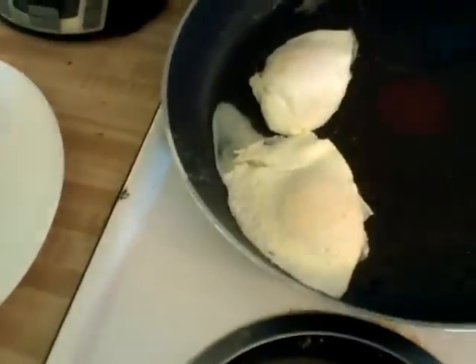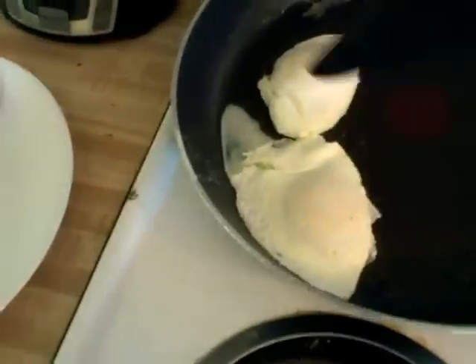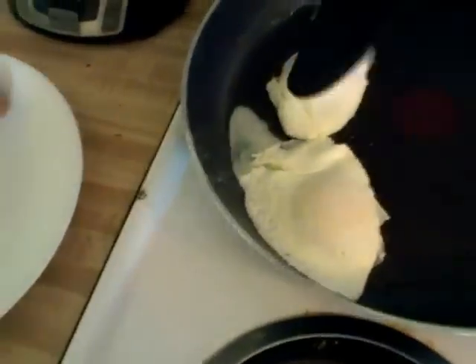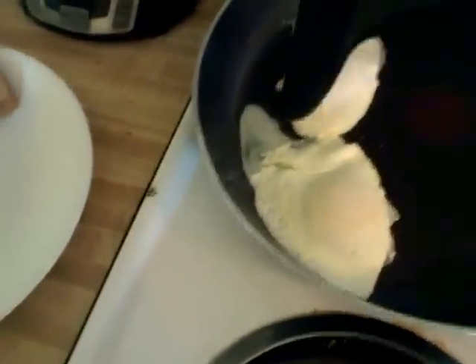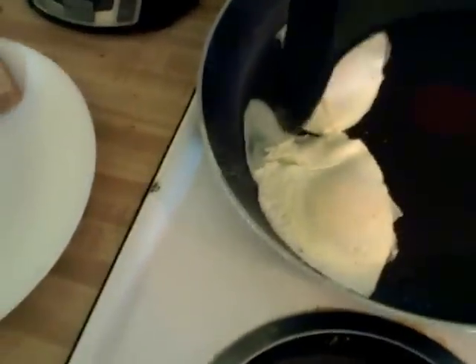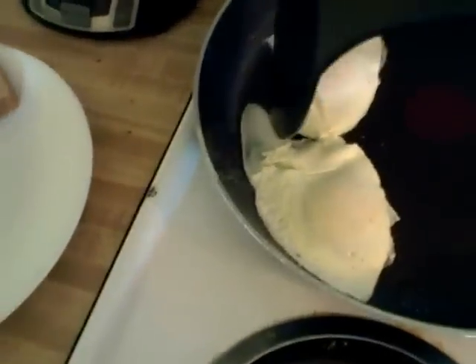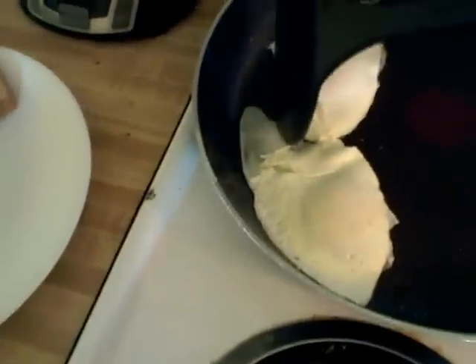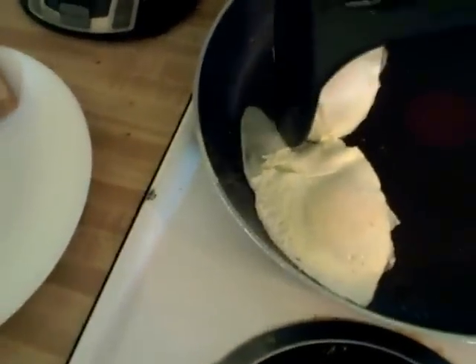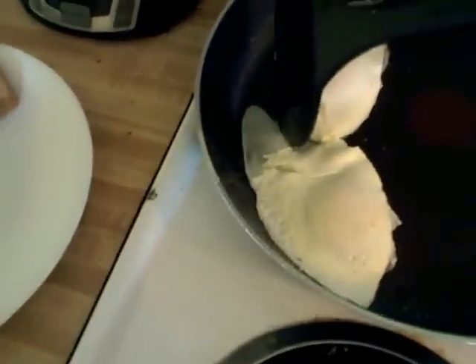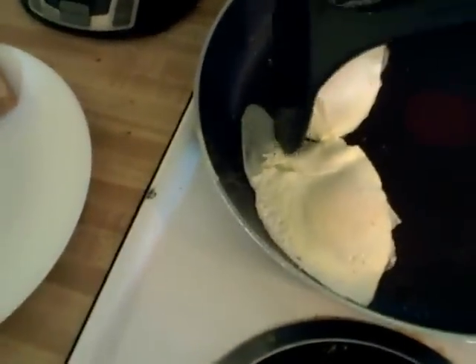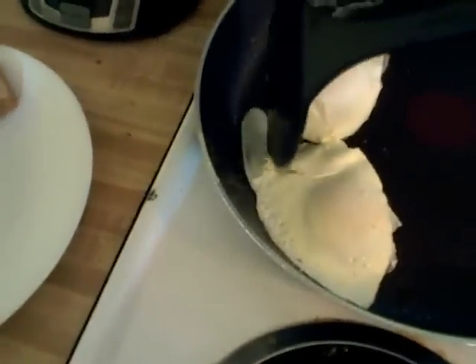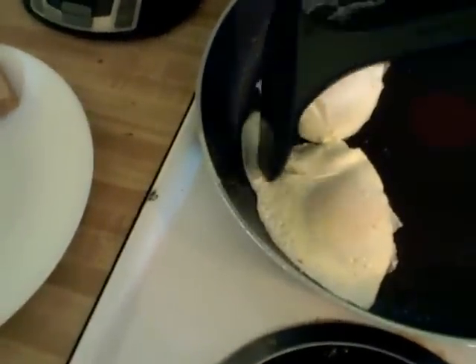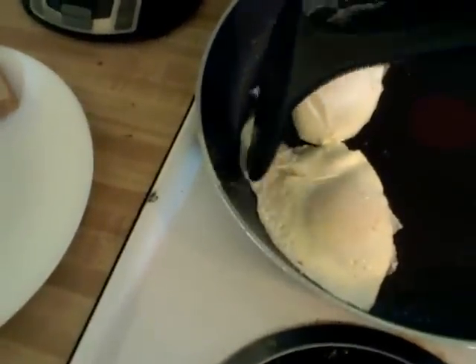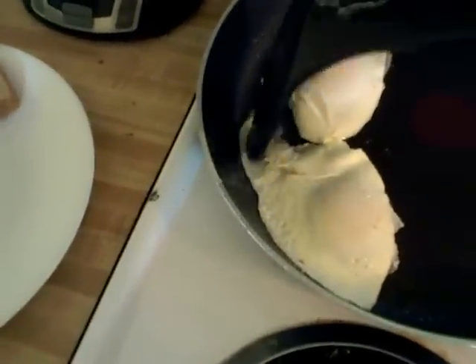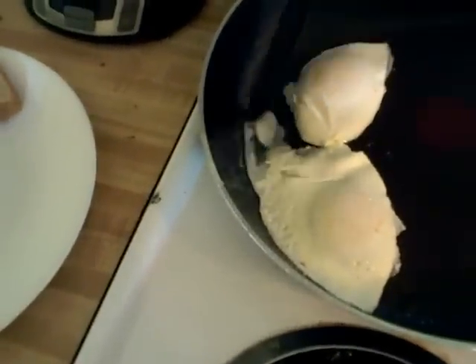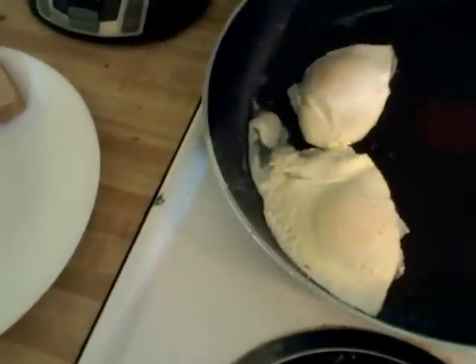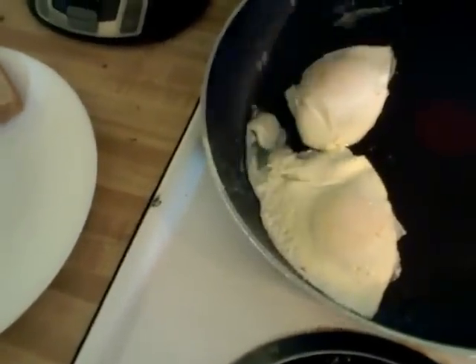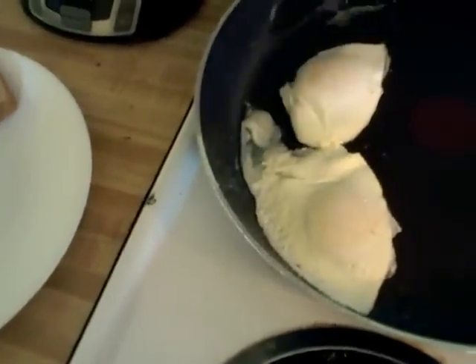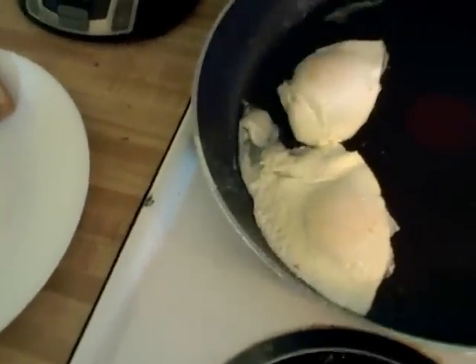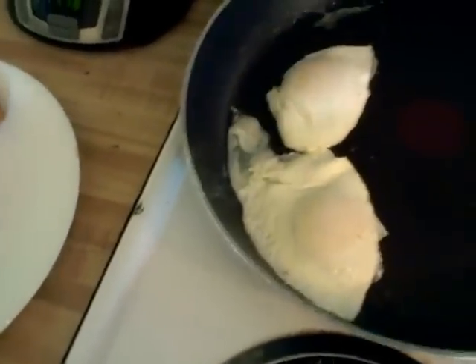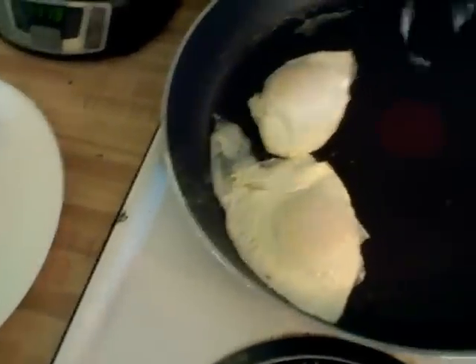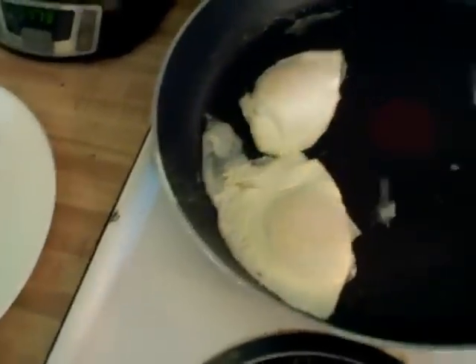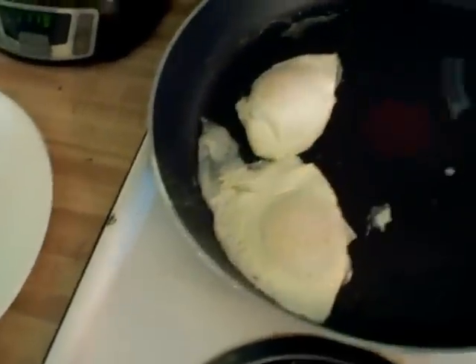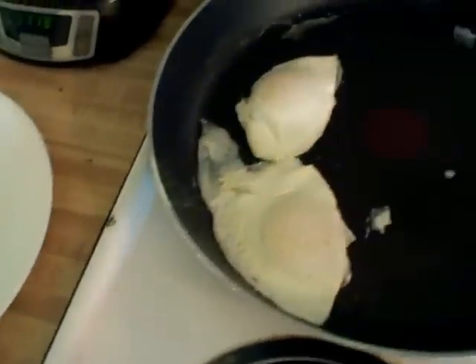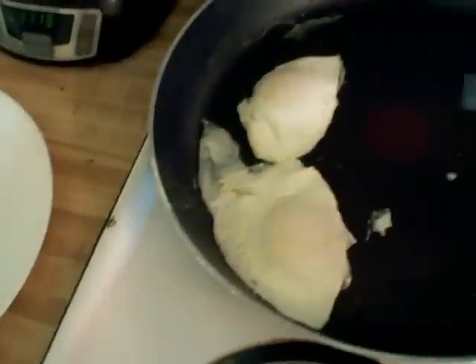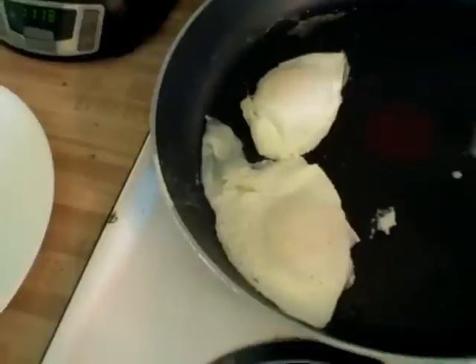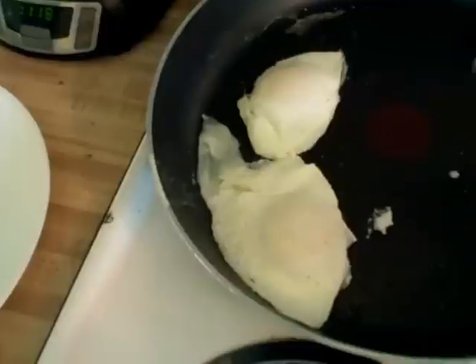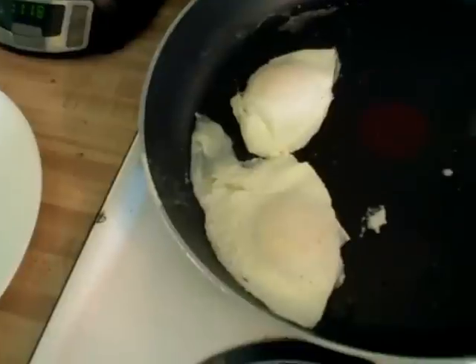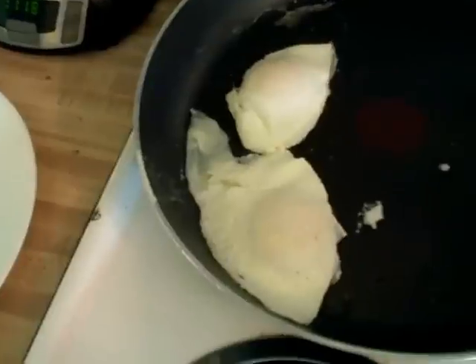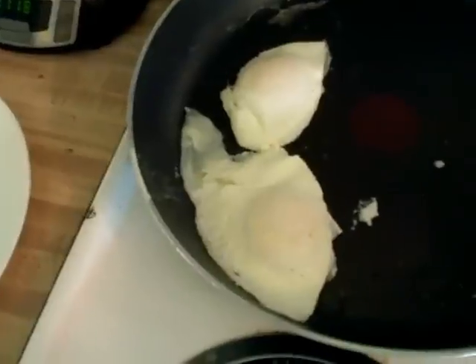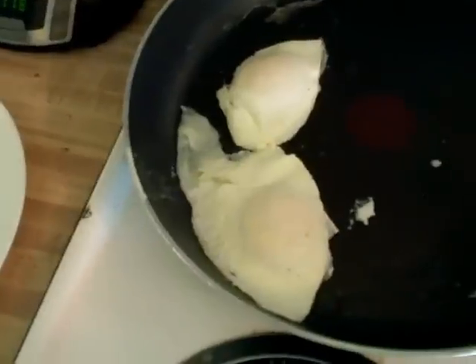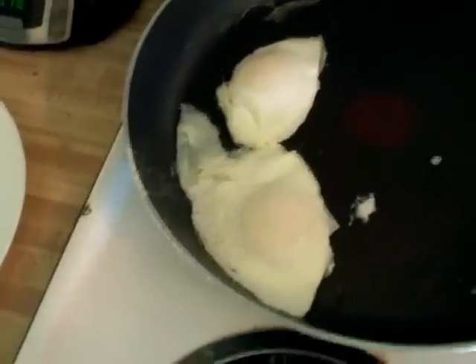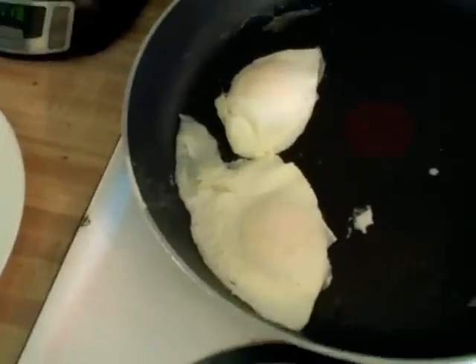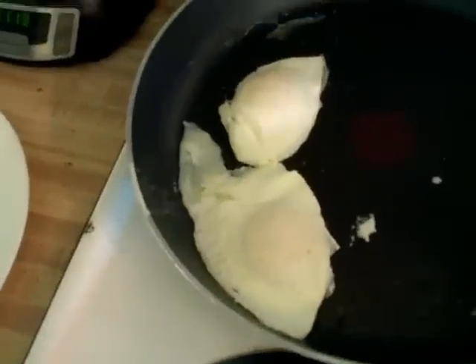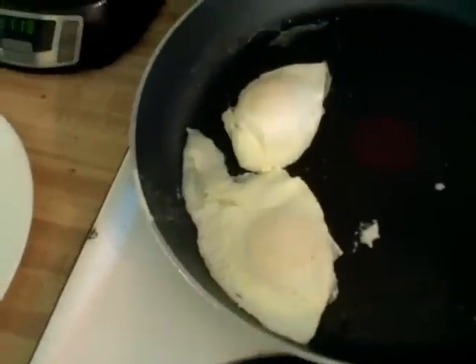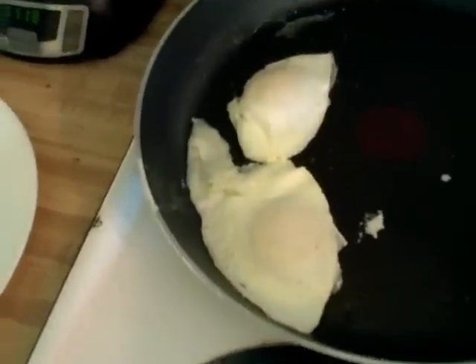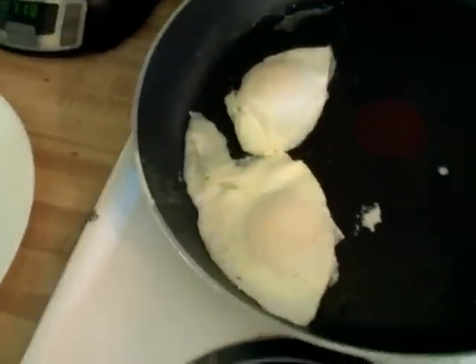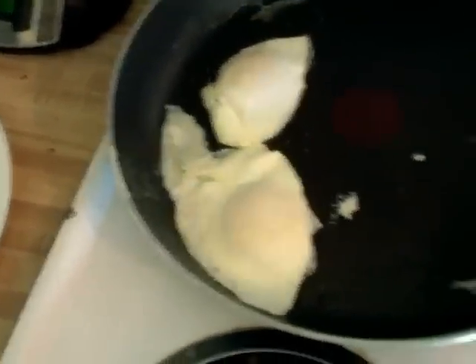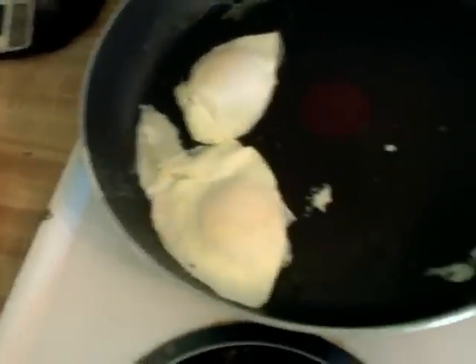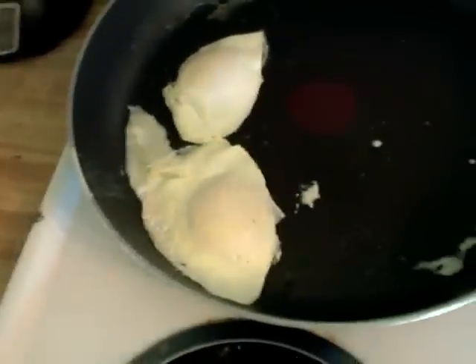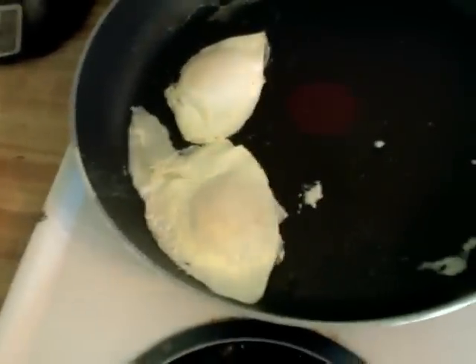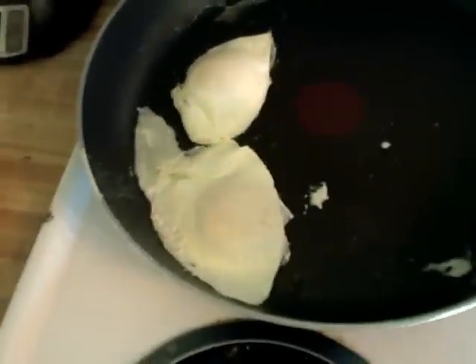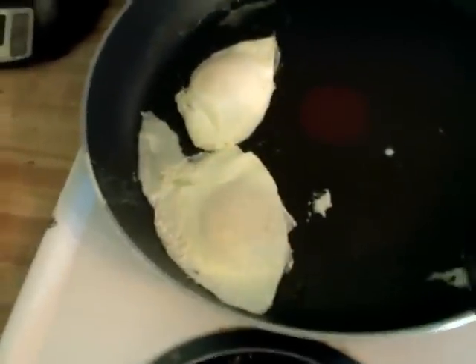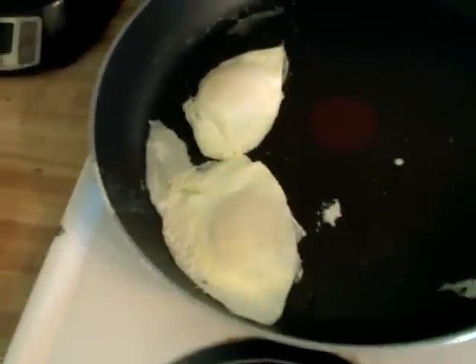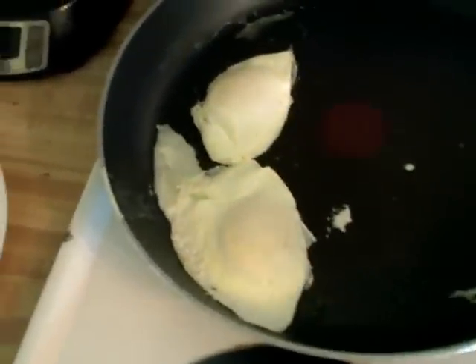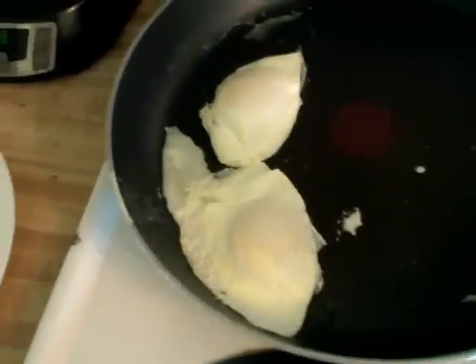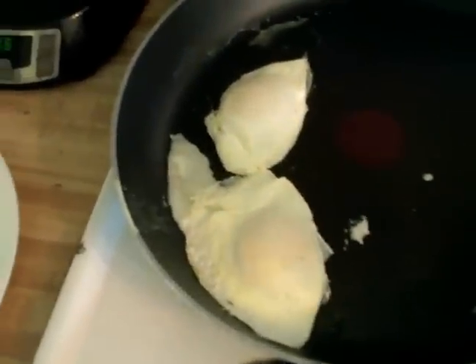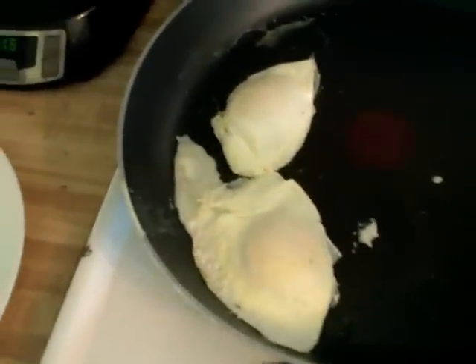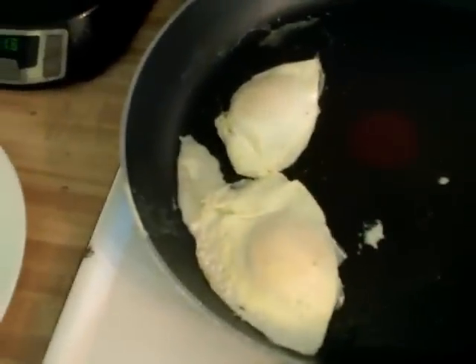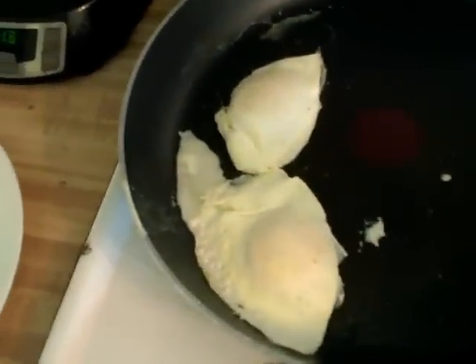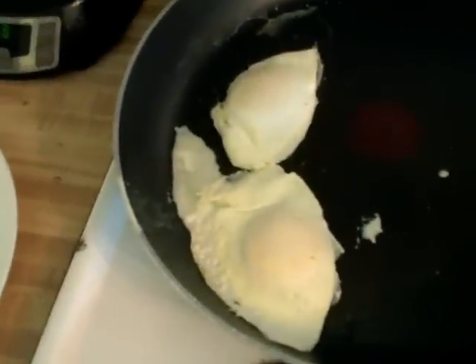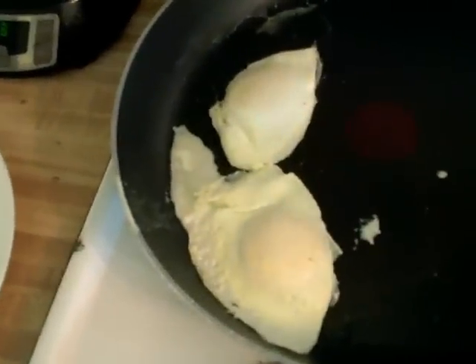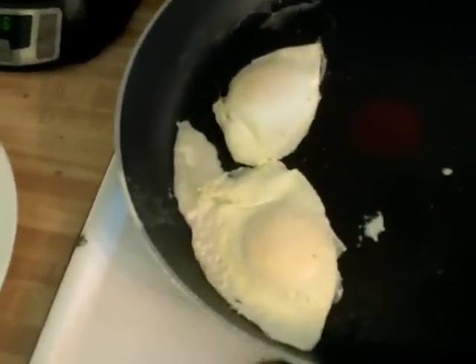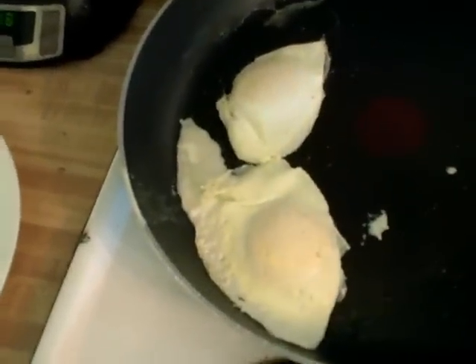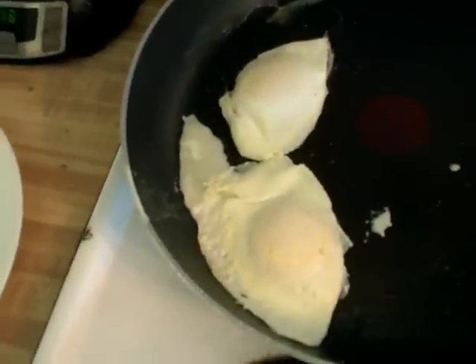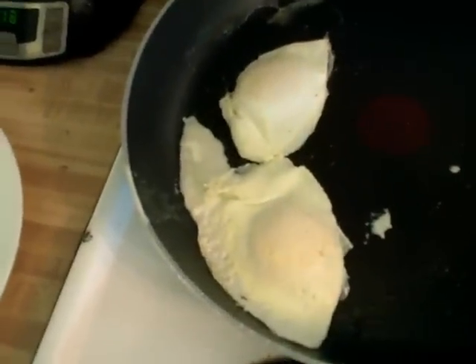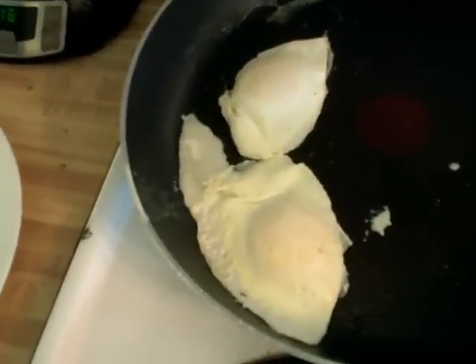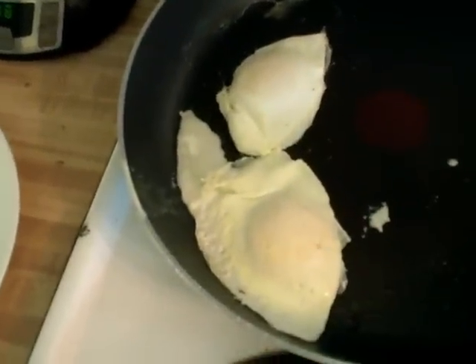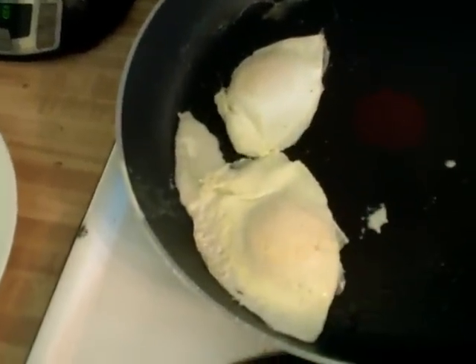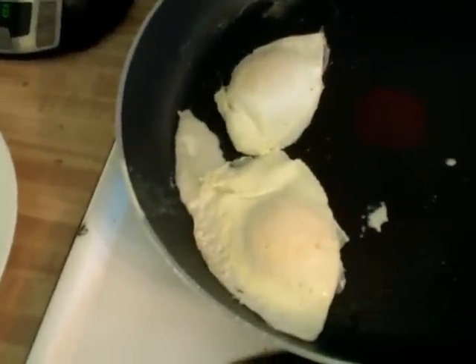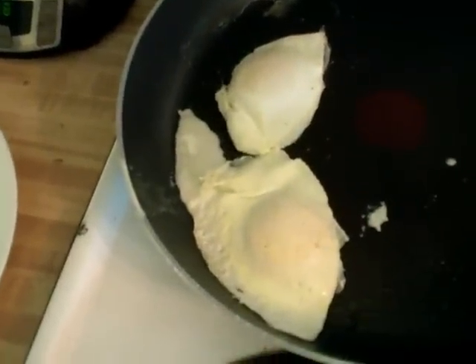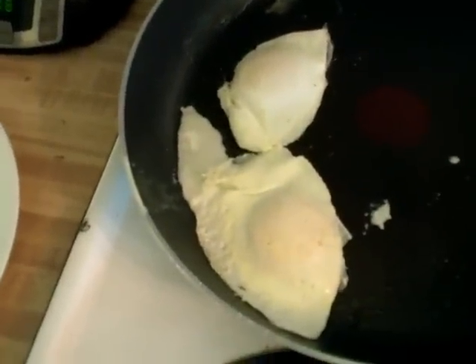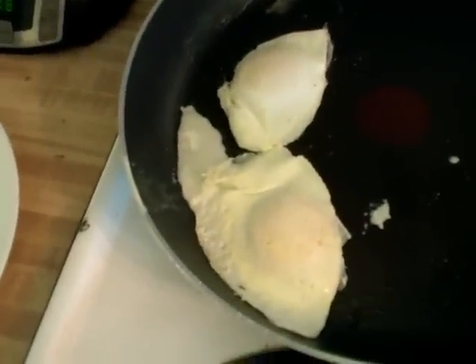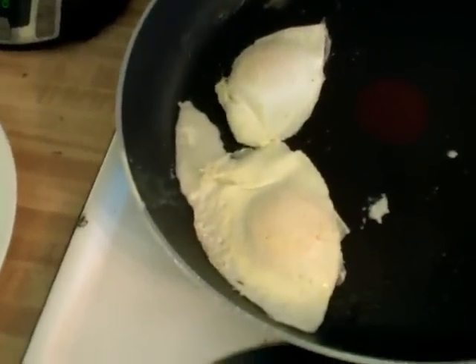Now you see on the top they're white instead of brown. If I had cooked them just a little bit more to where they had a slight browning on top, that would be eggs over medium.